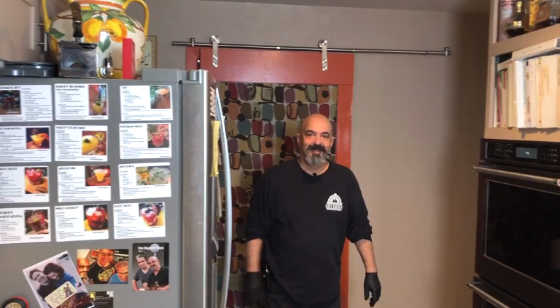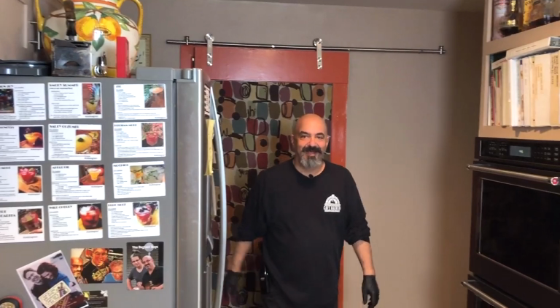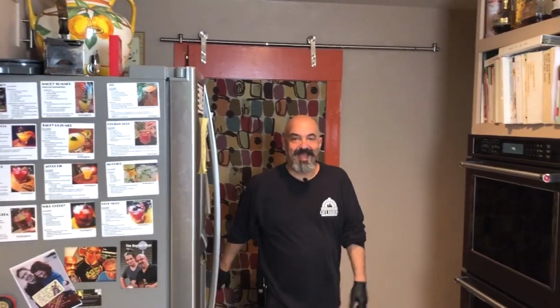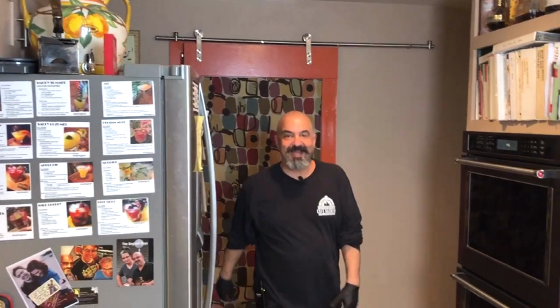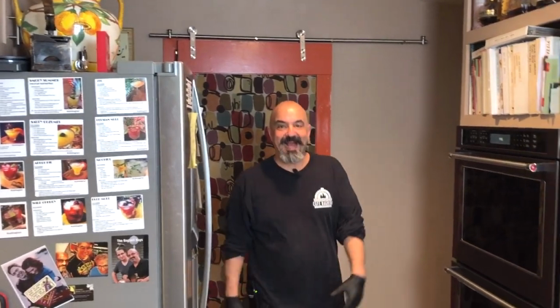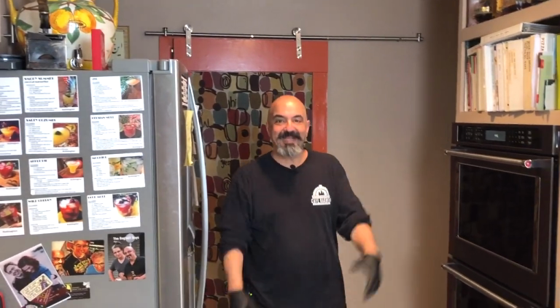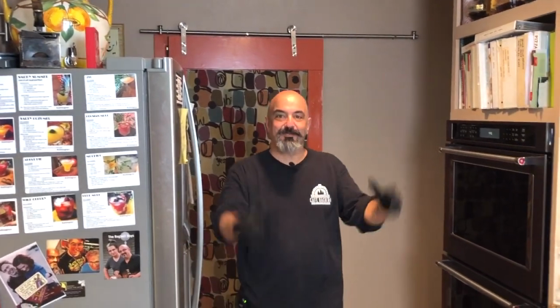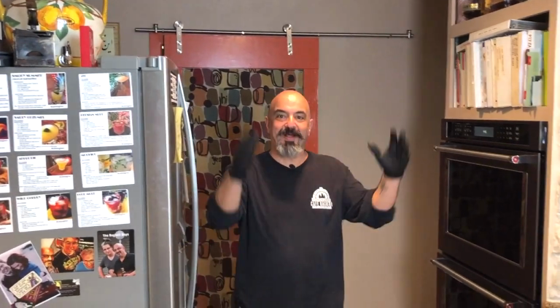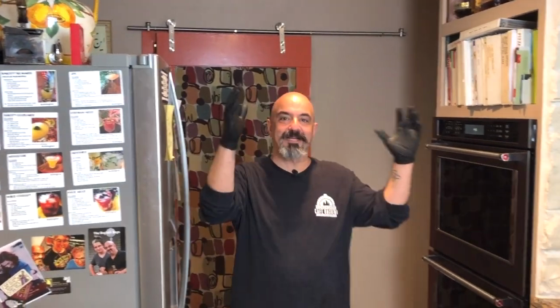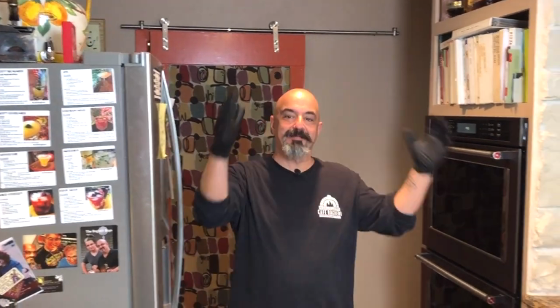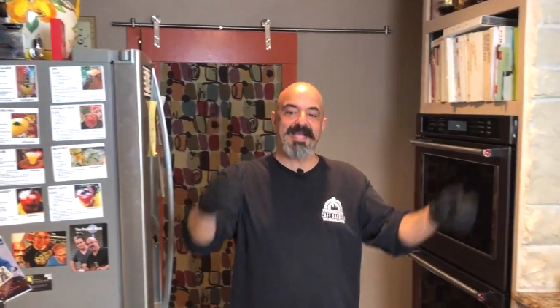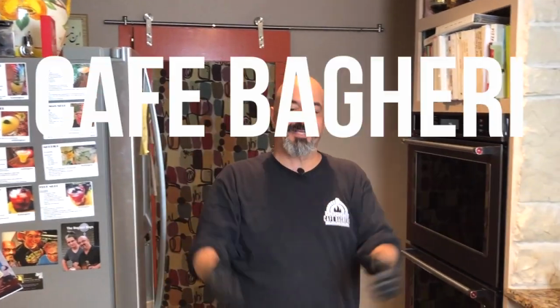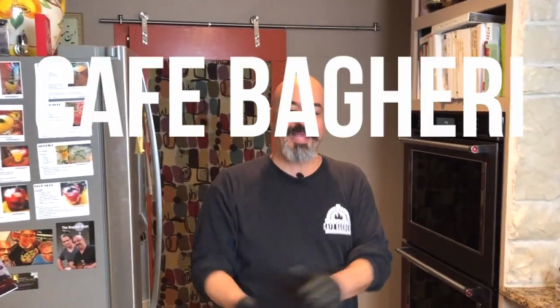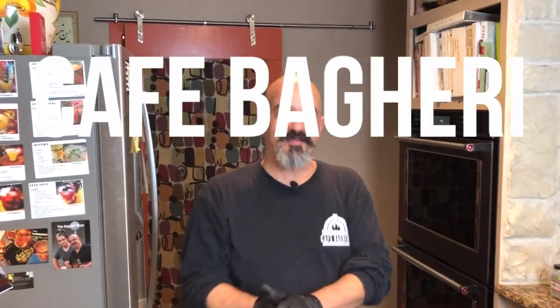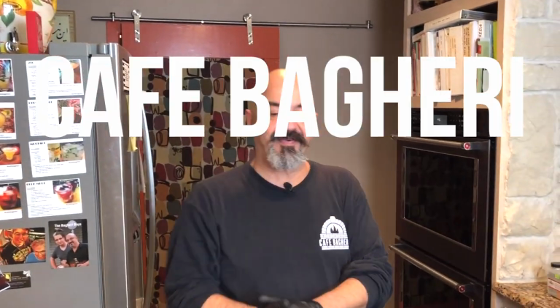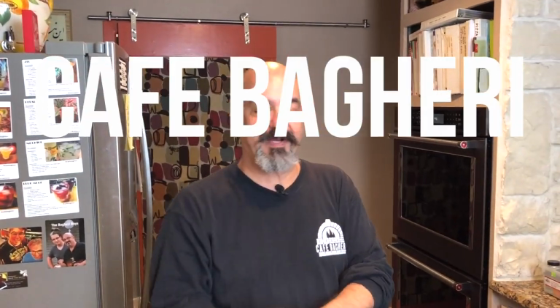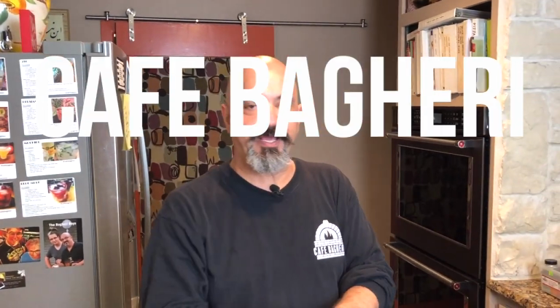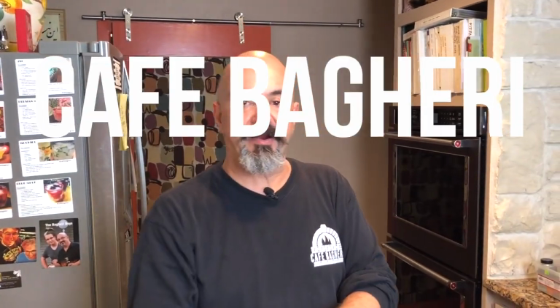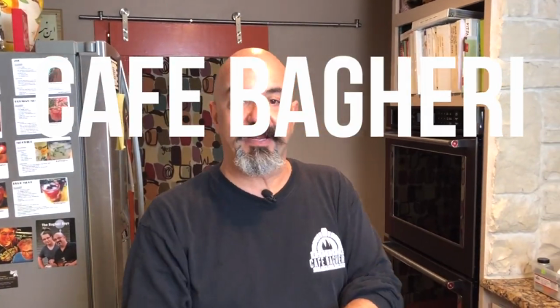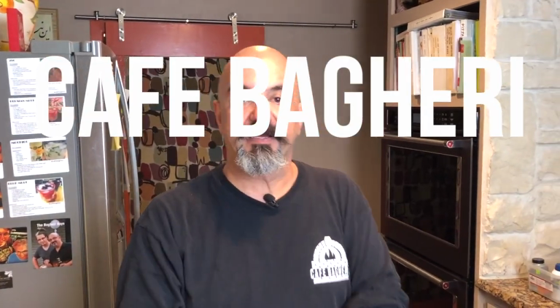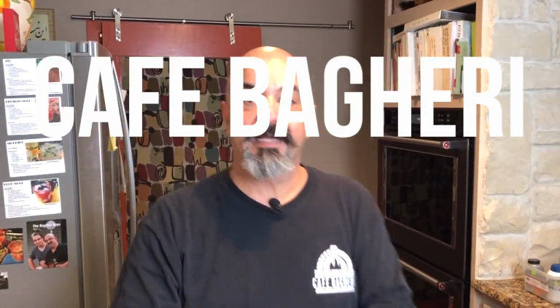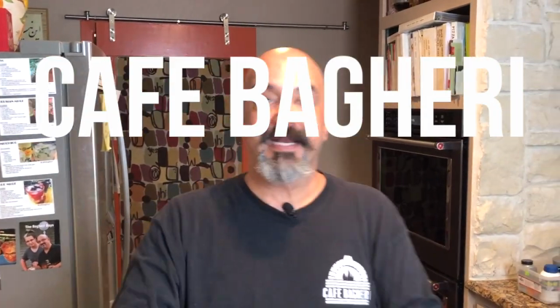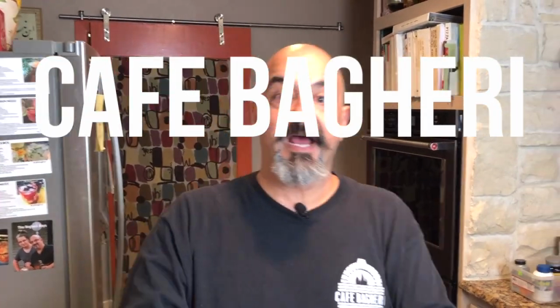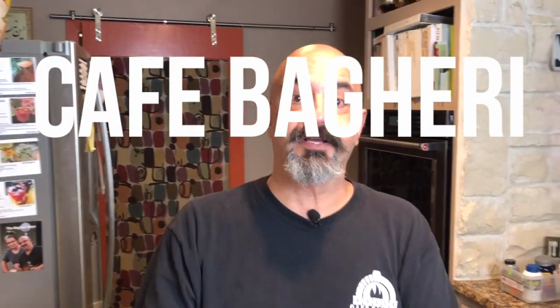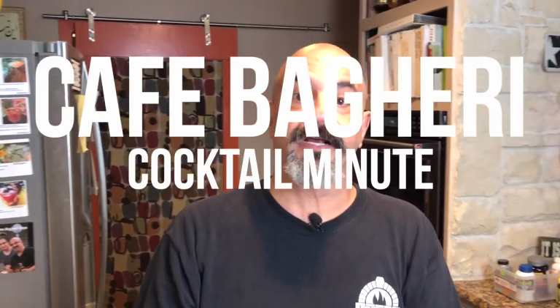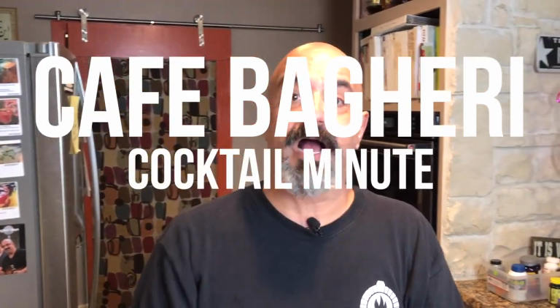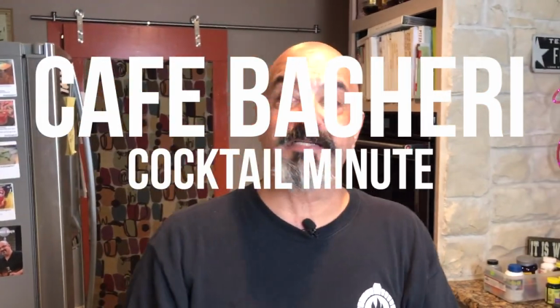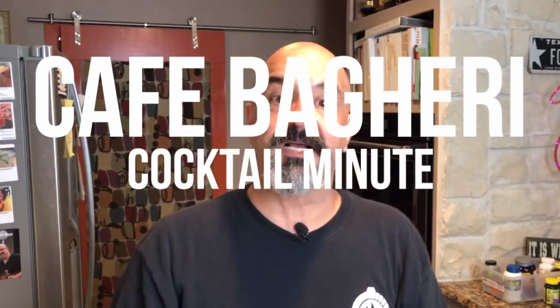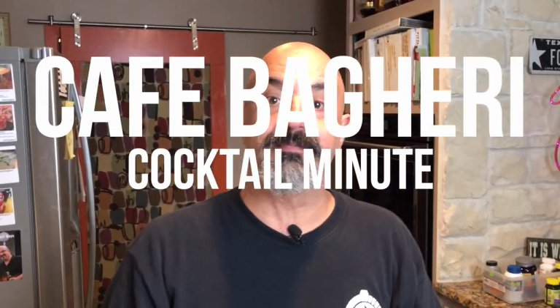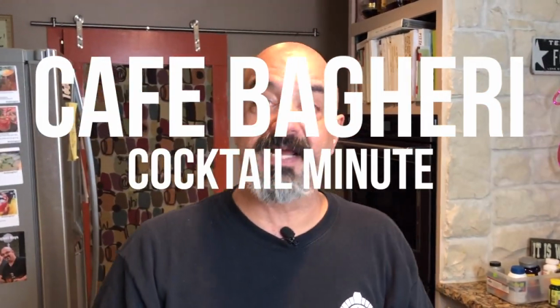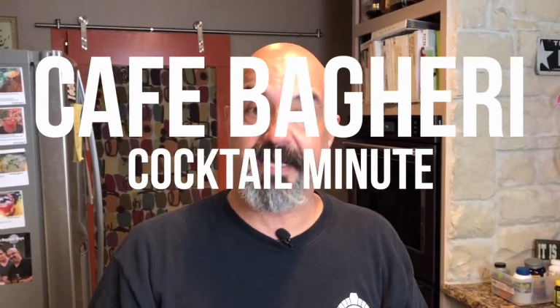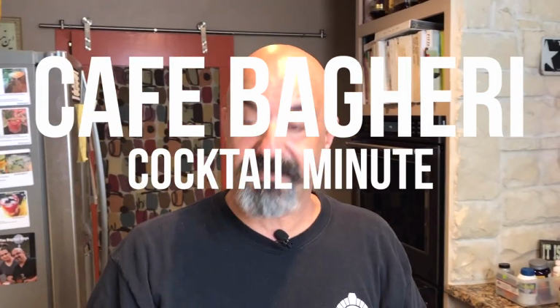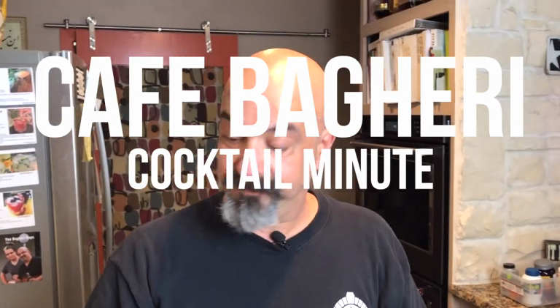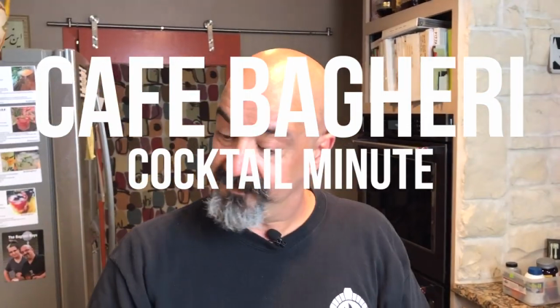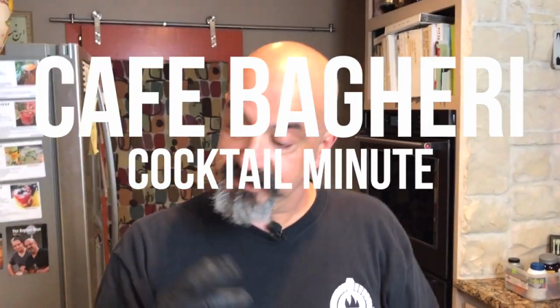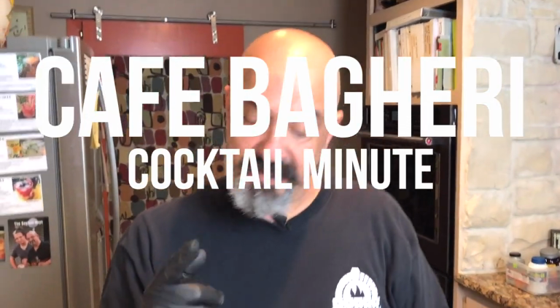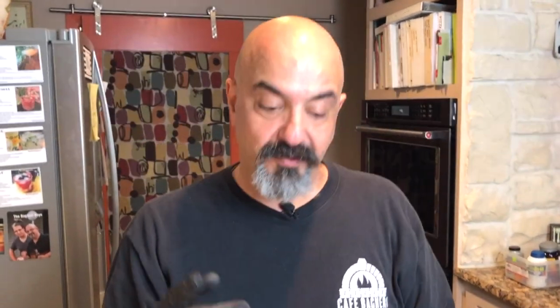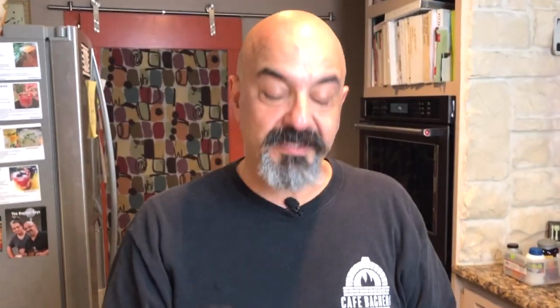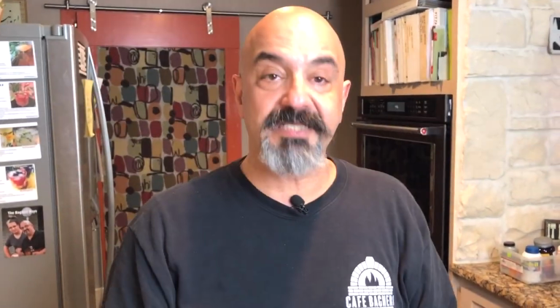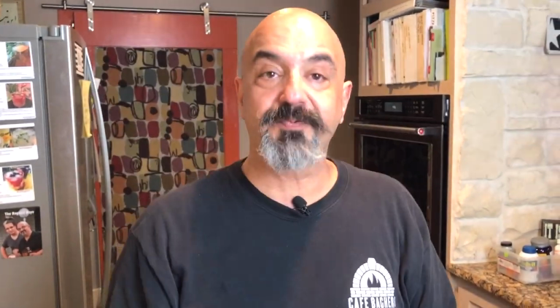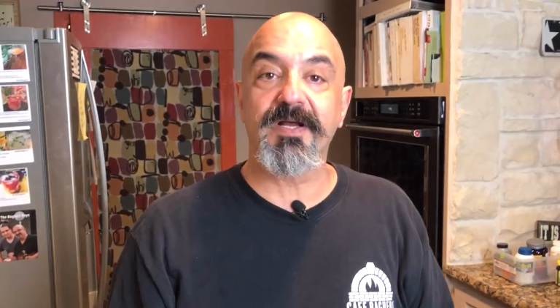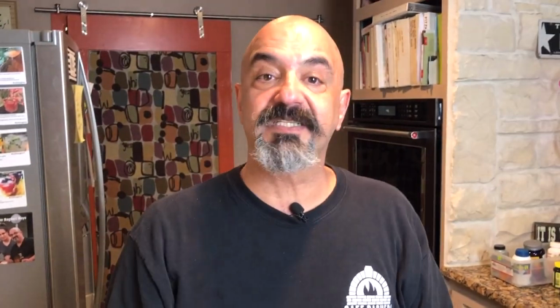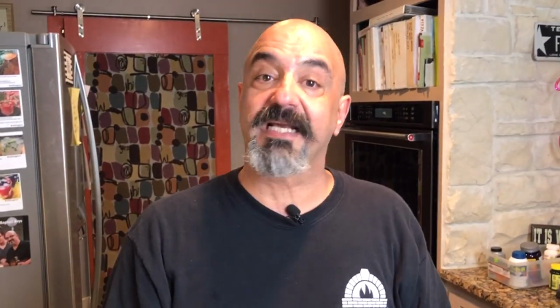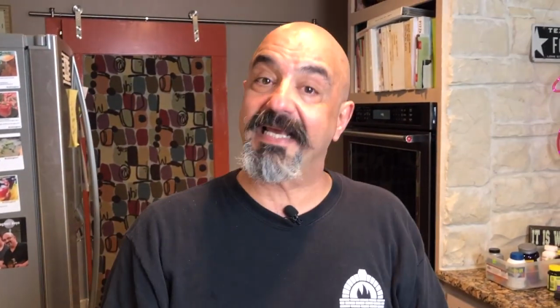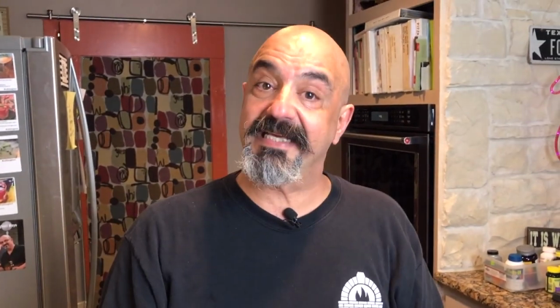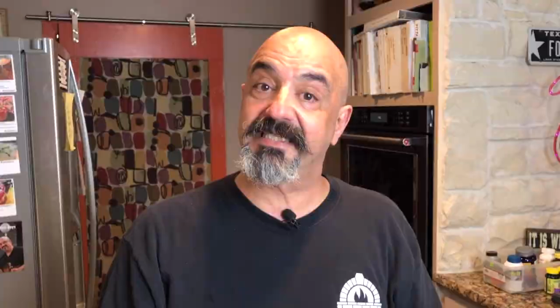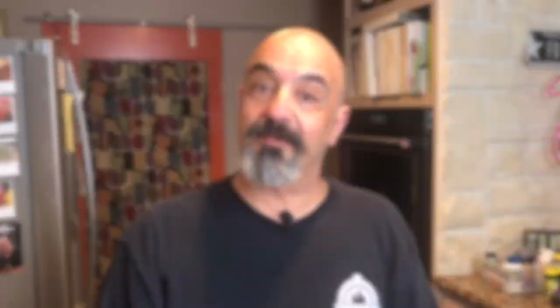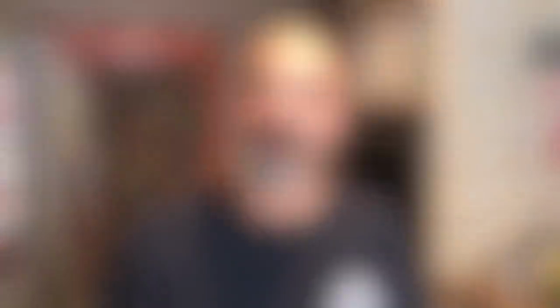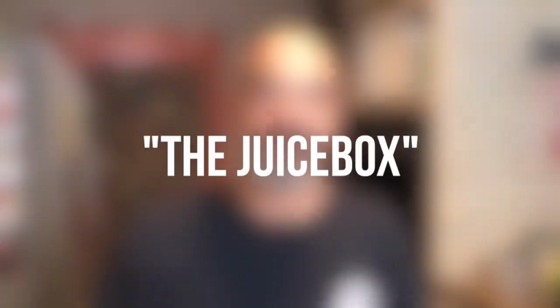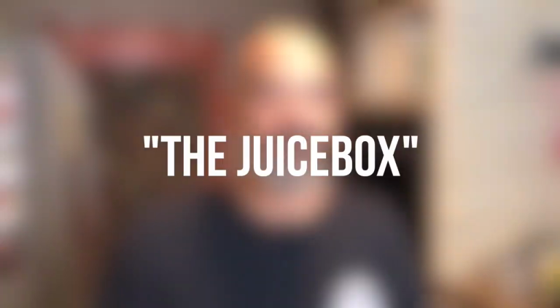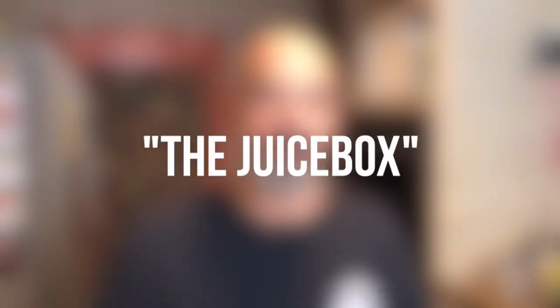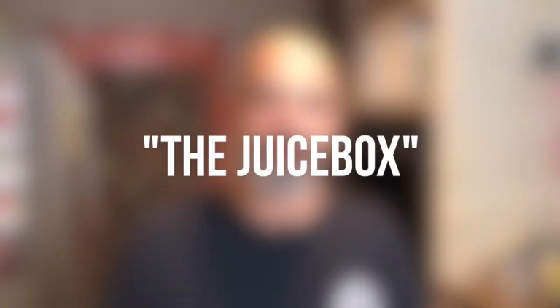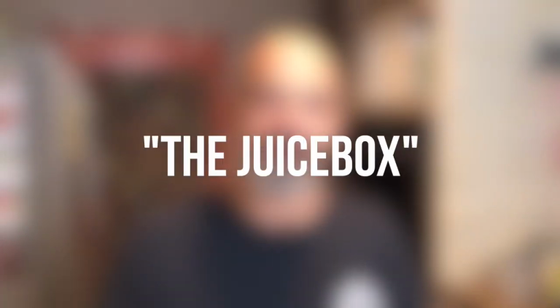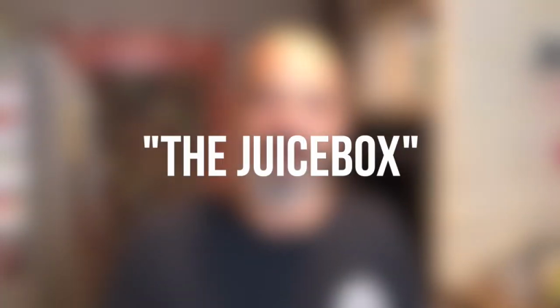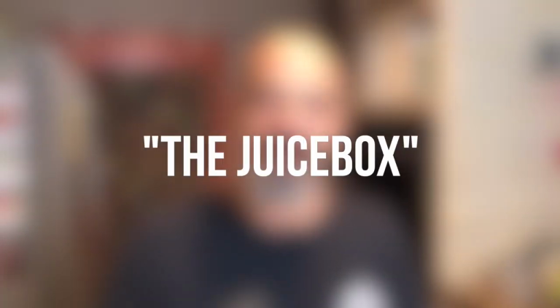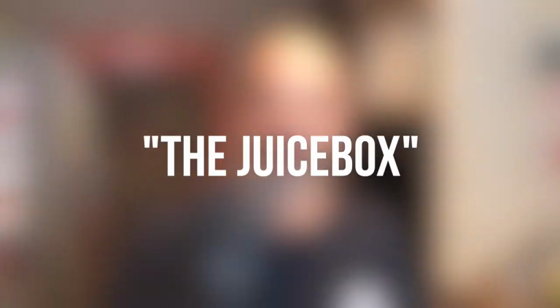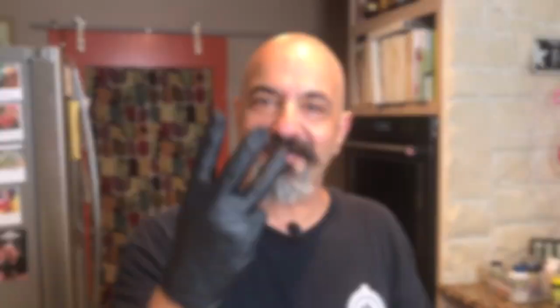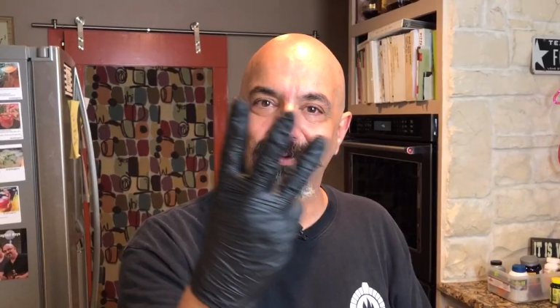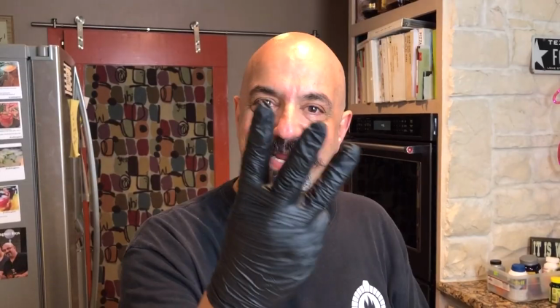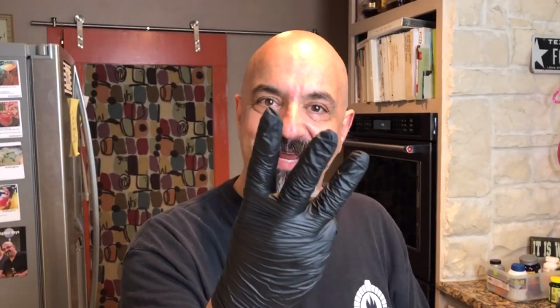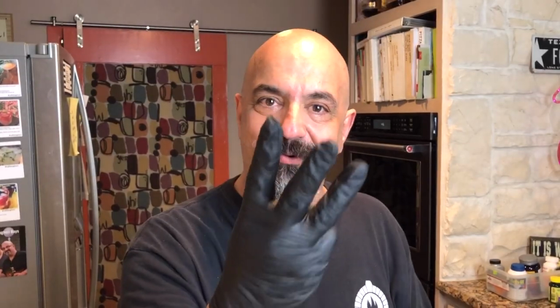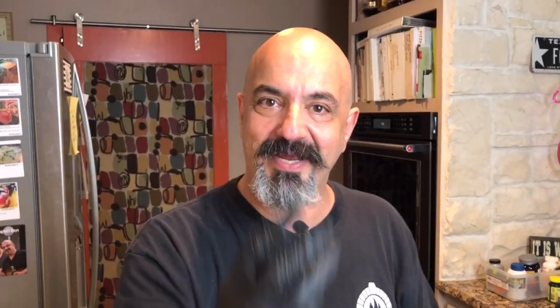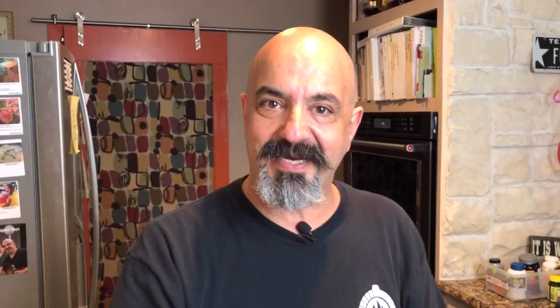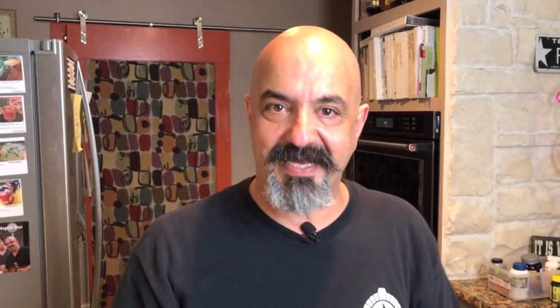Hey guys, welcome back to Cafe Bagheri, another cocktail minute. So this one's an easy one — the Juice Box, three ingredients.